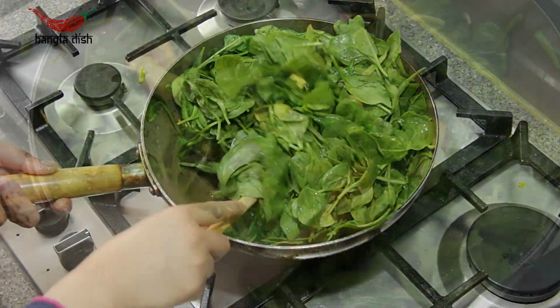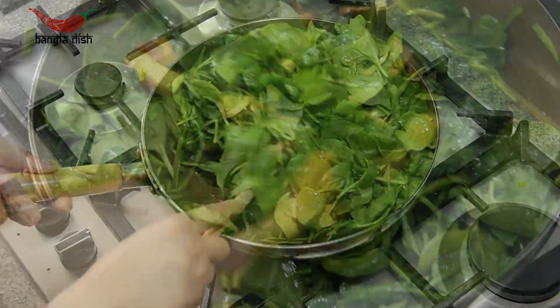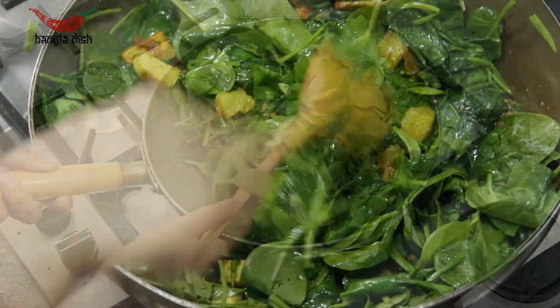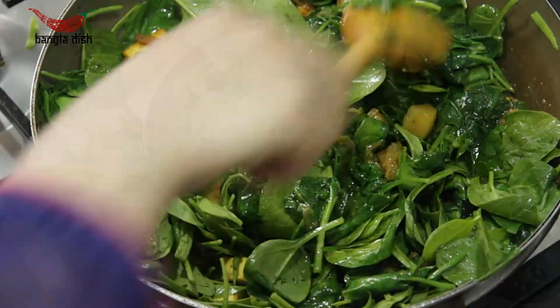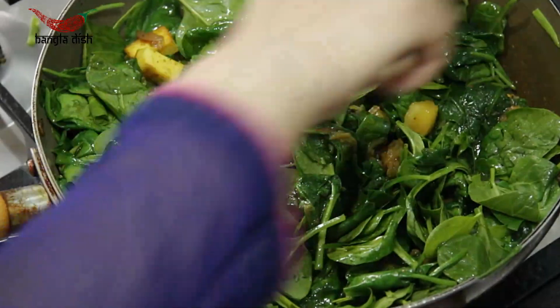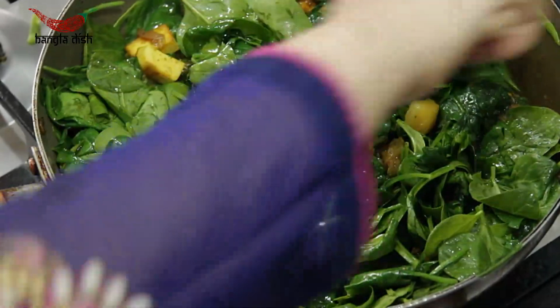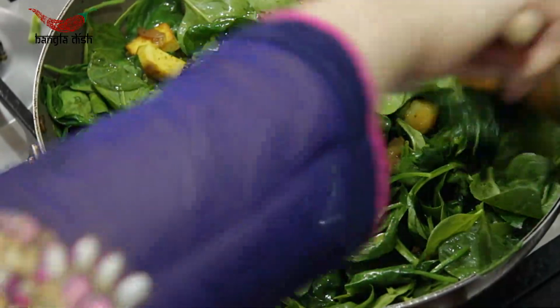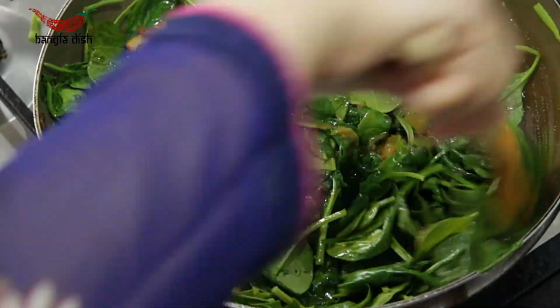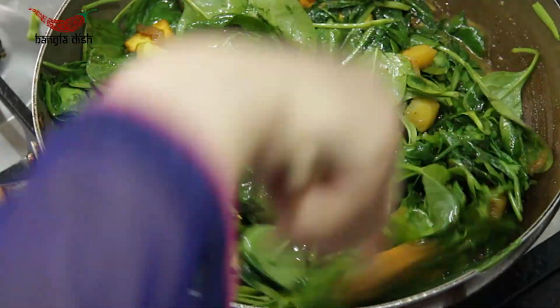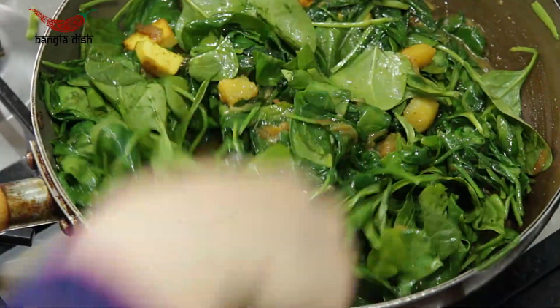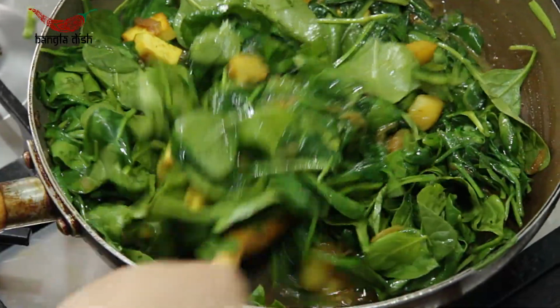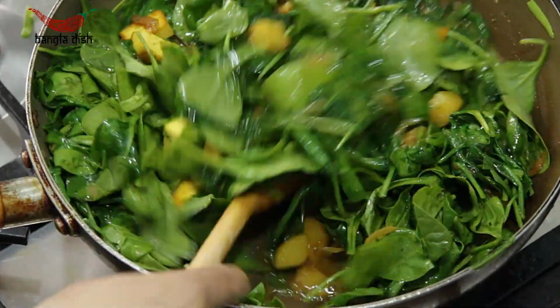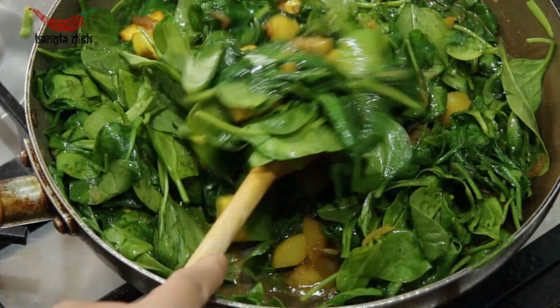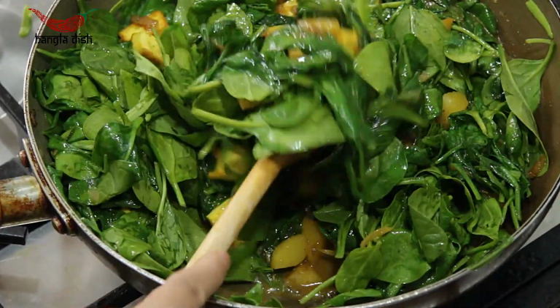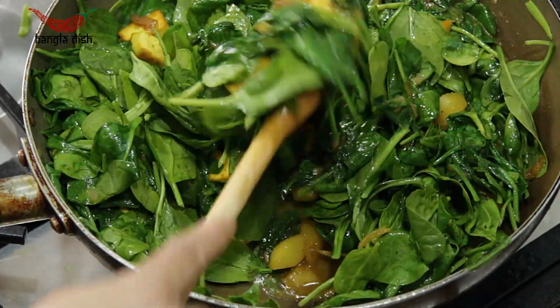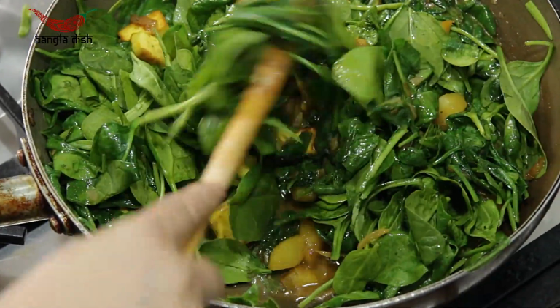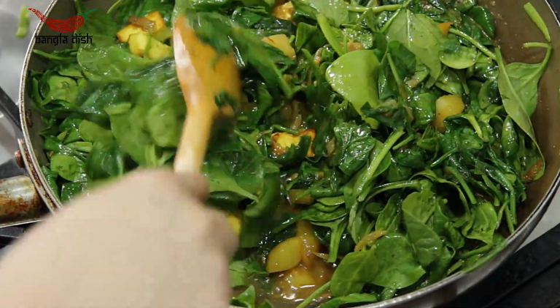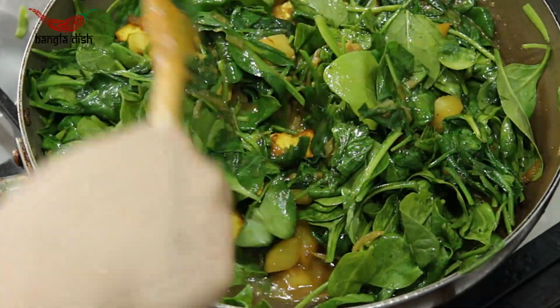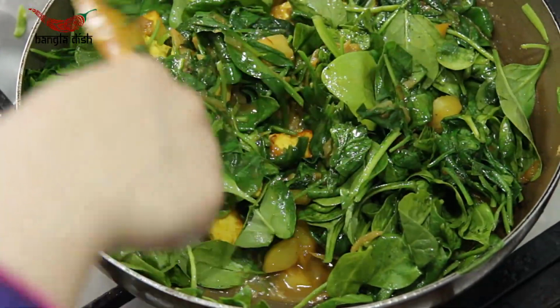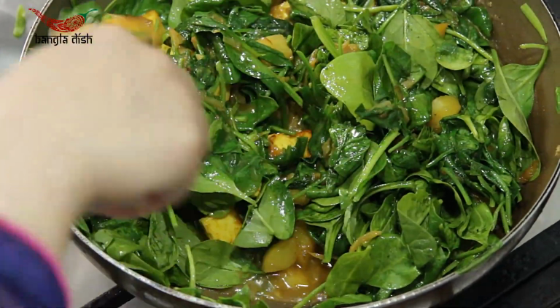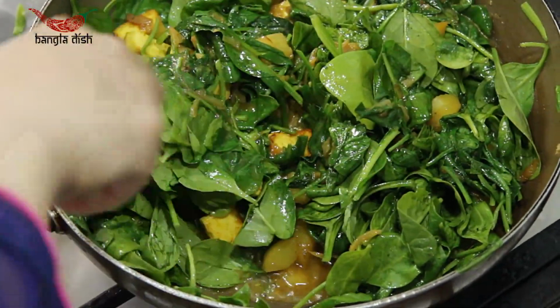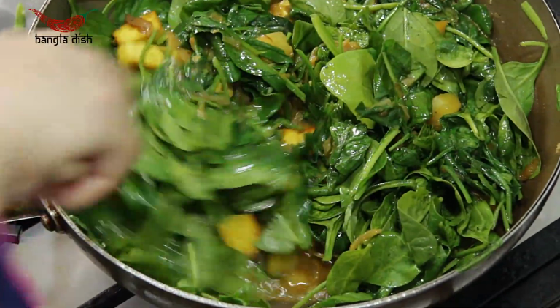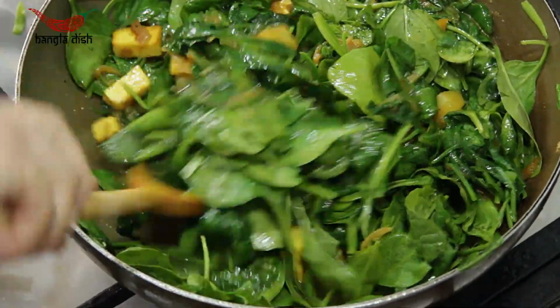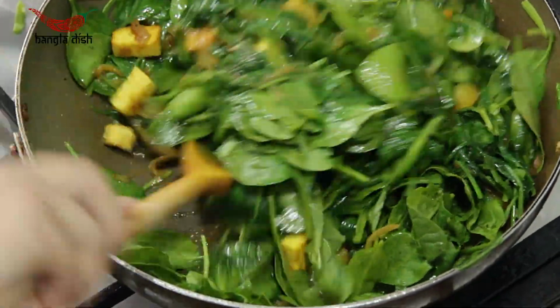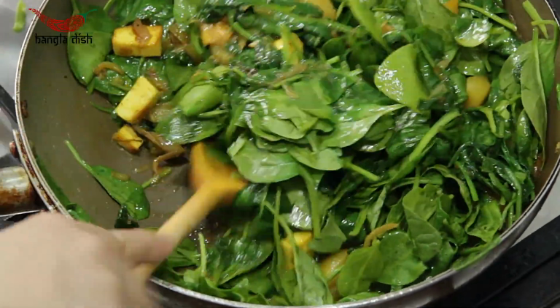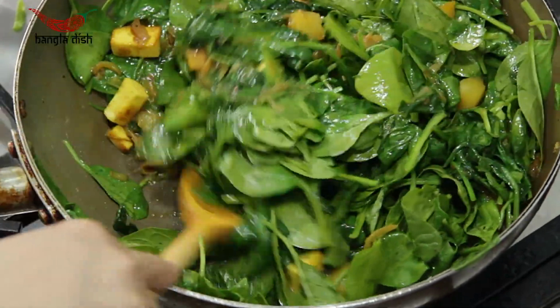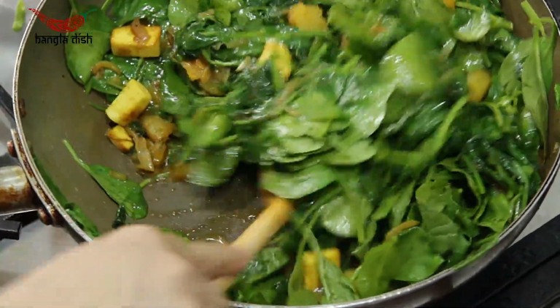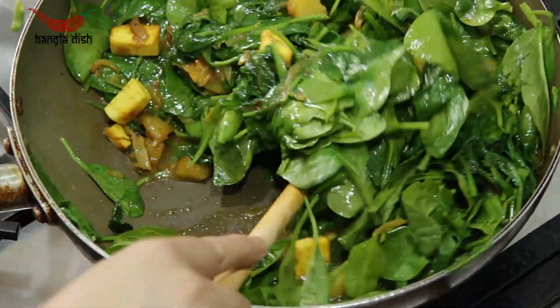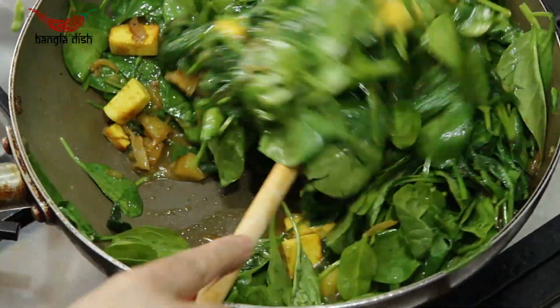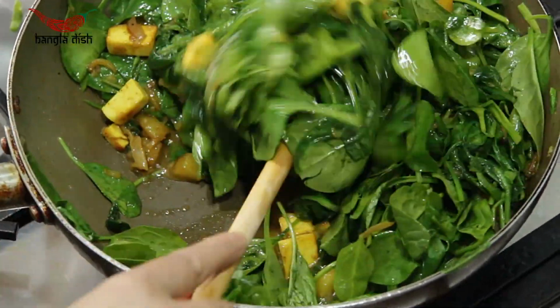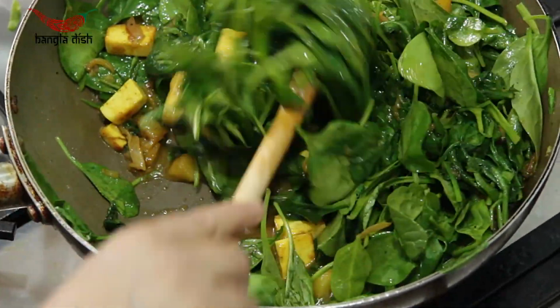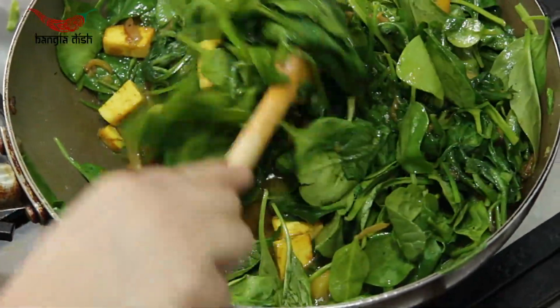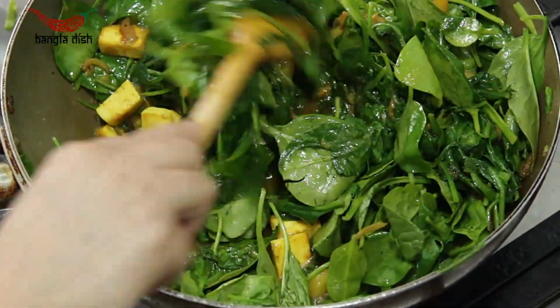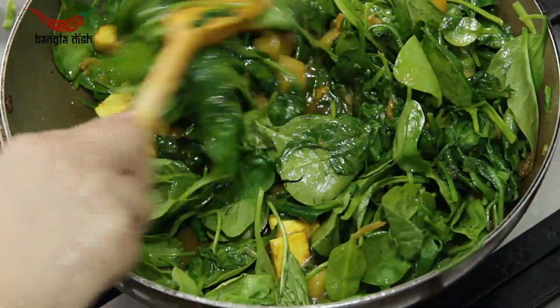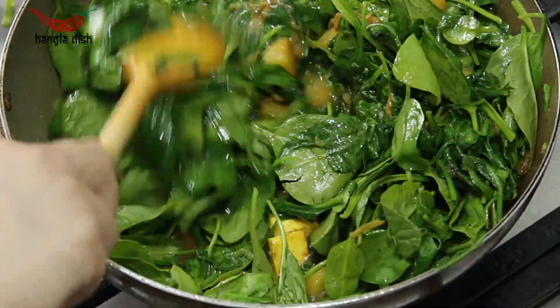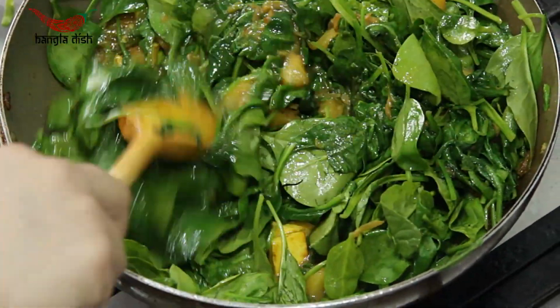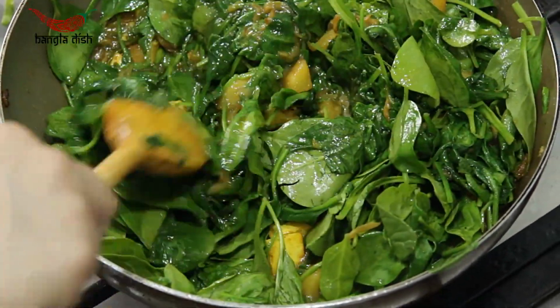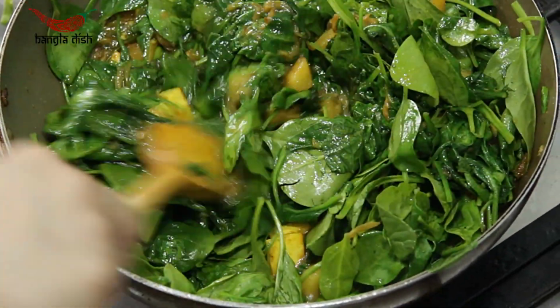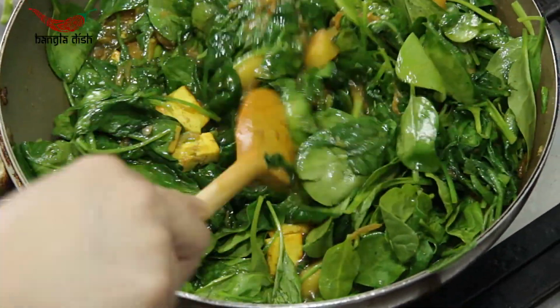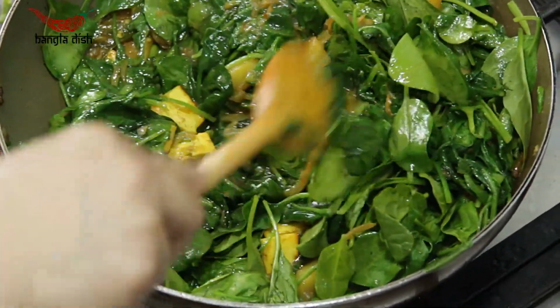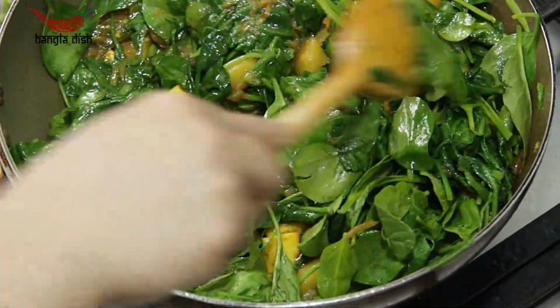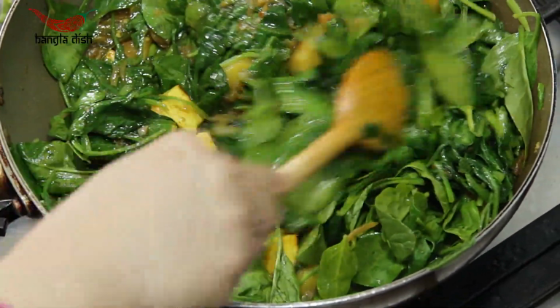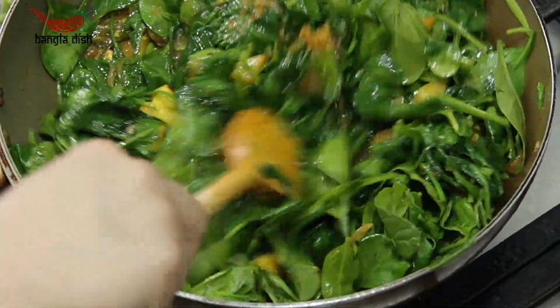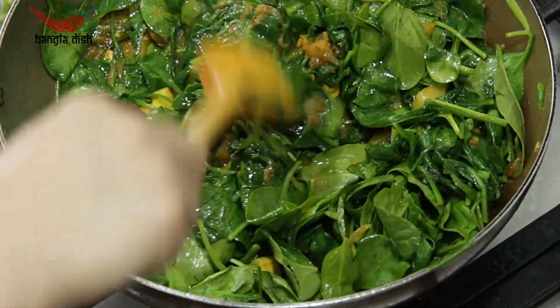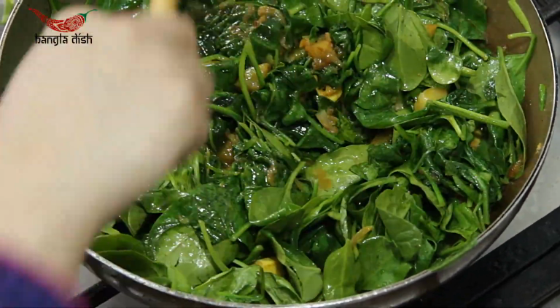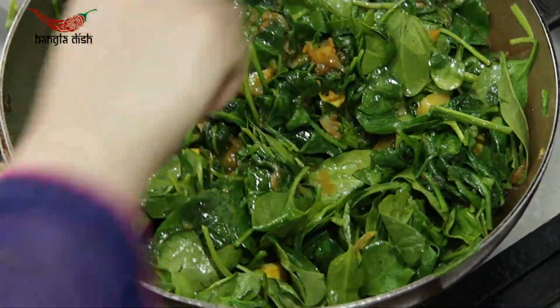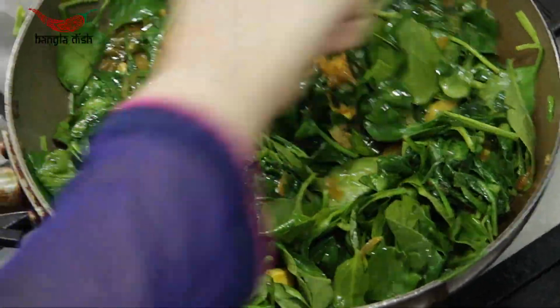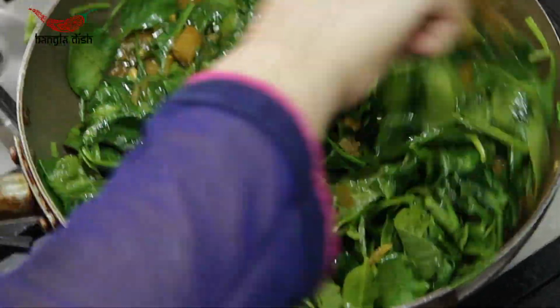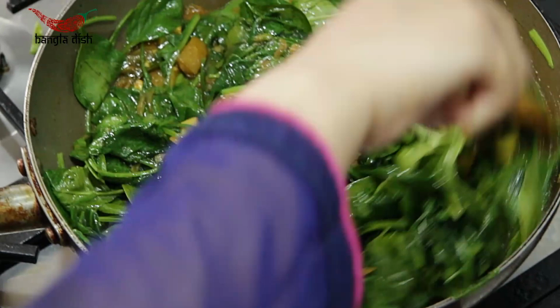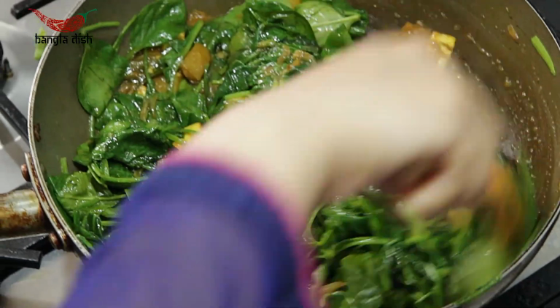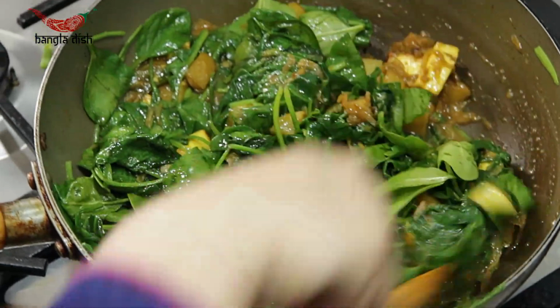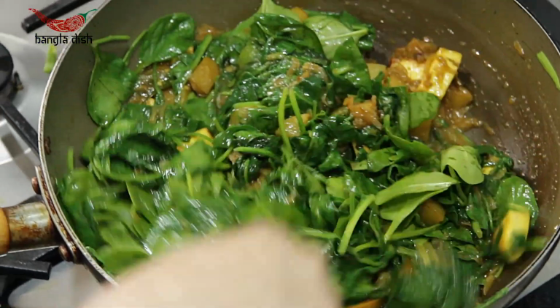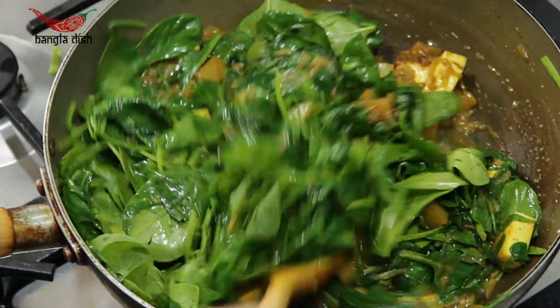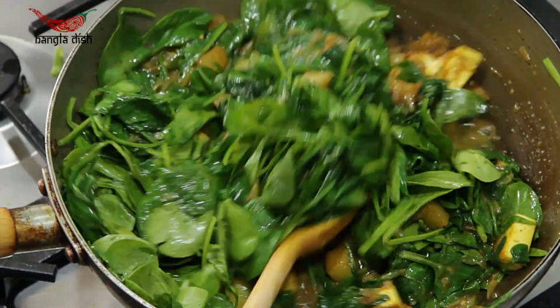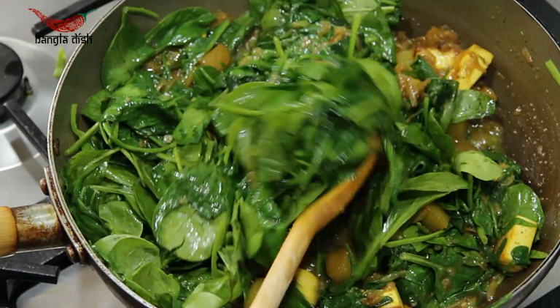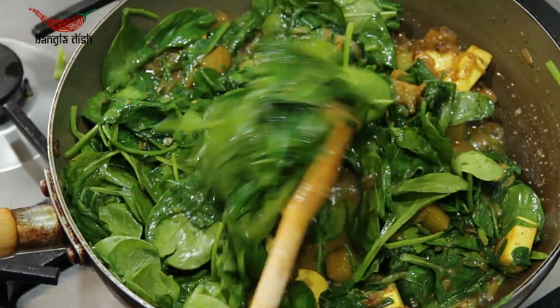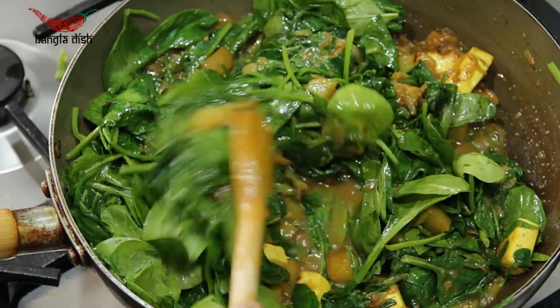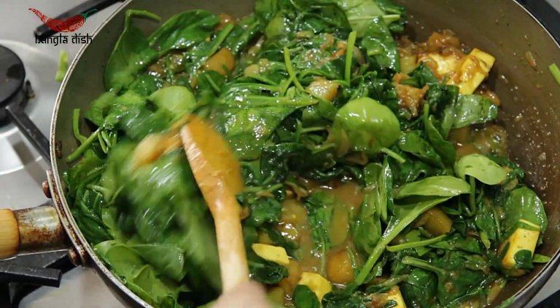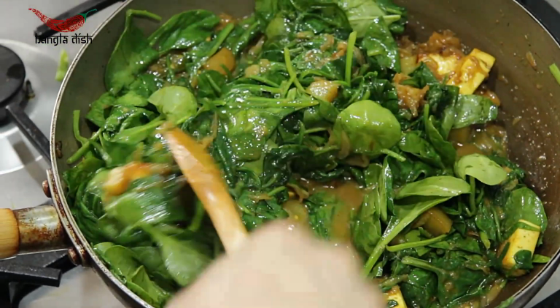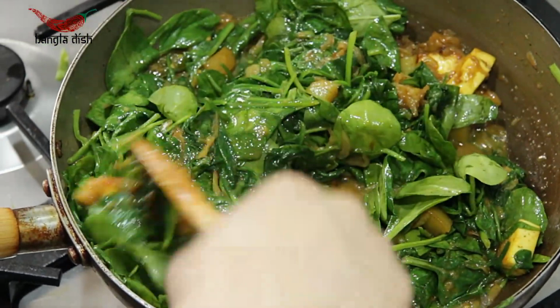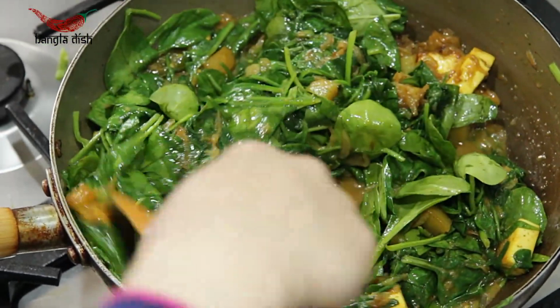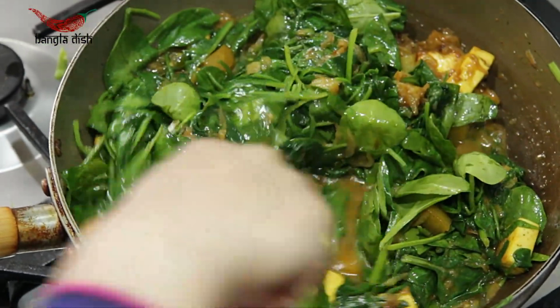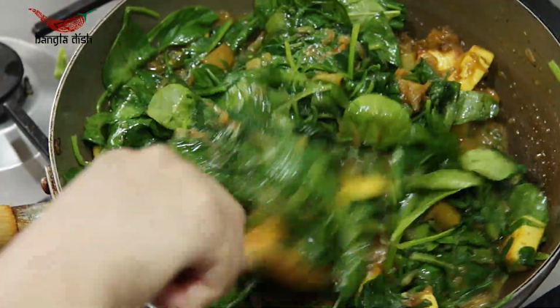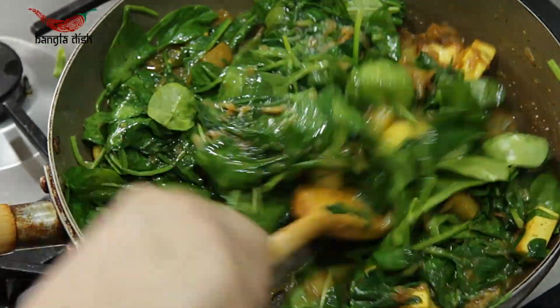The spinach will produce a lot of water, so ensure you cook this out, allowing it to thicken and reduce.